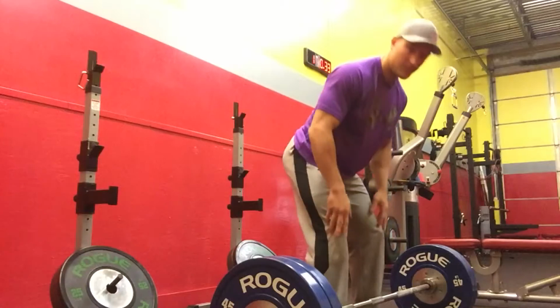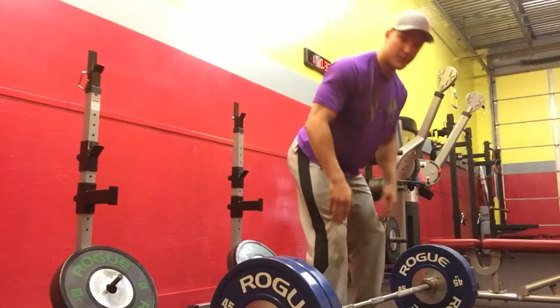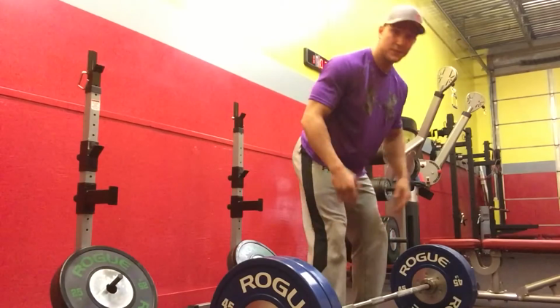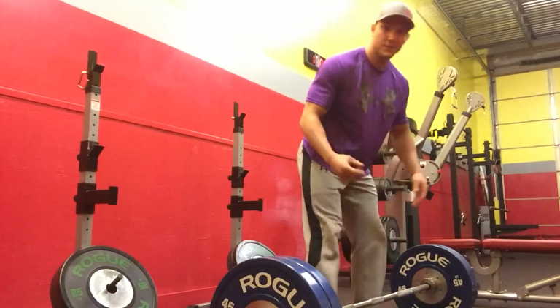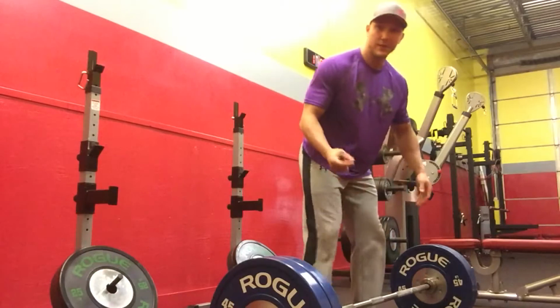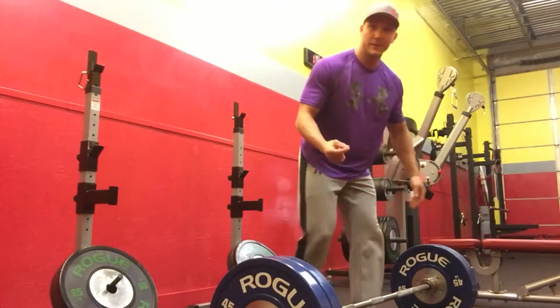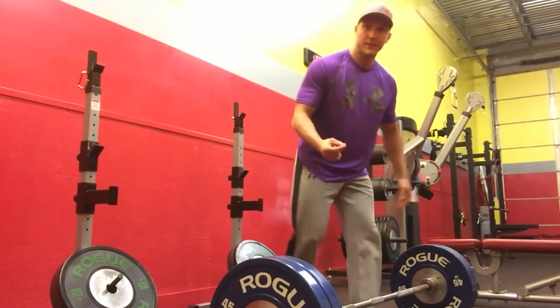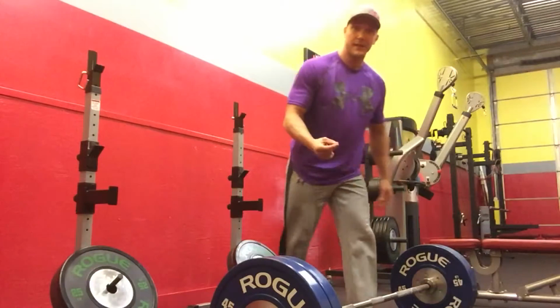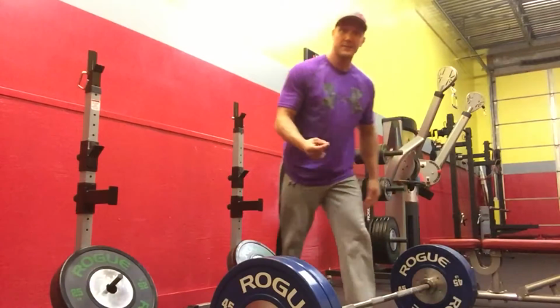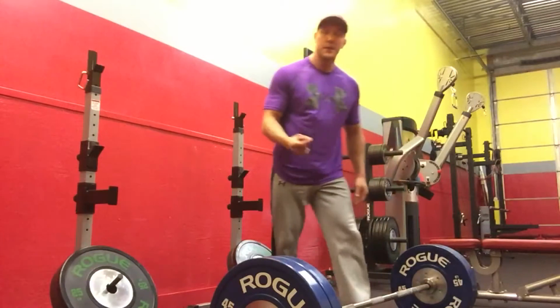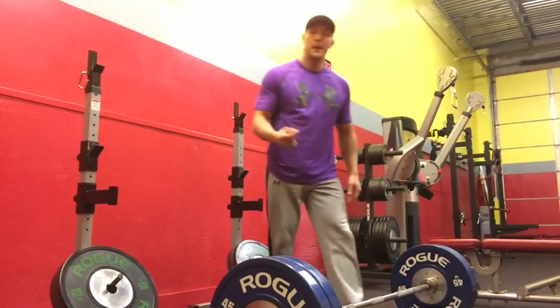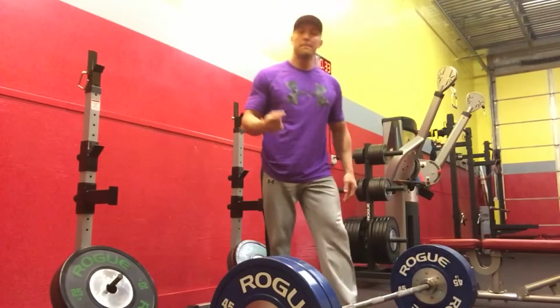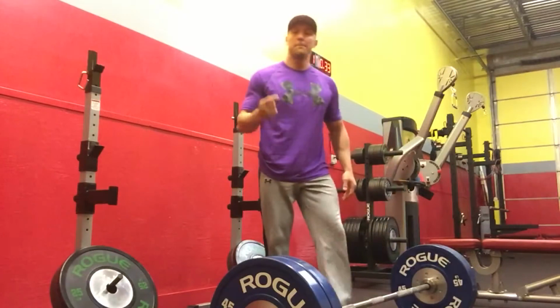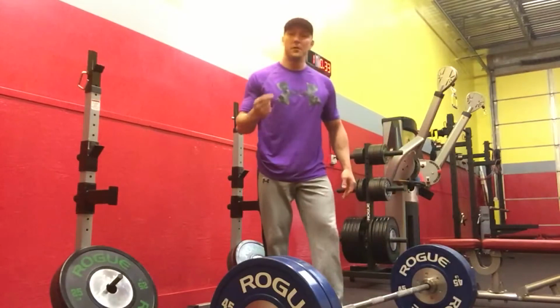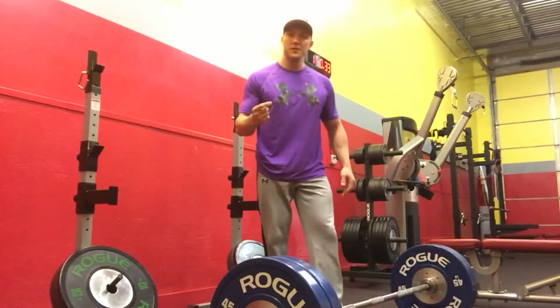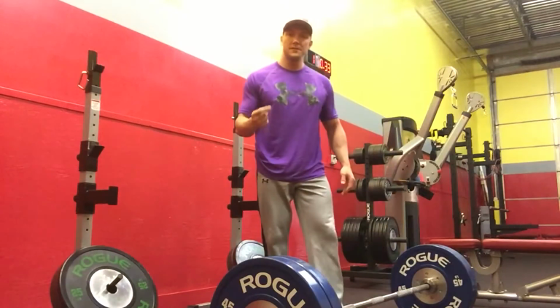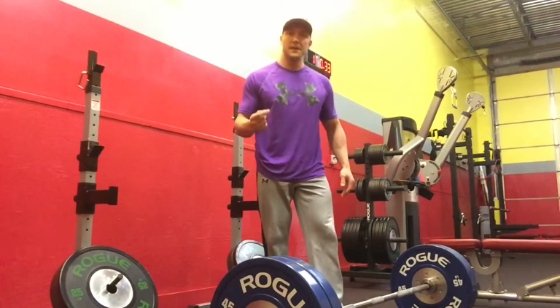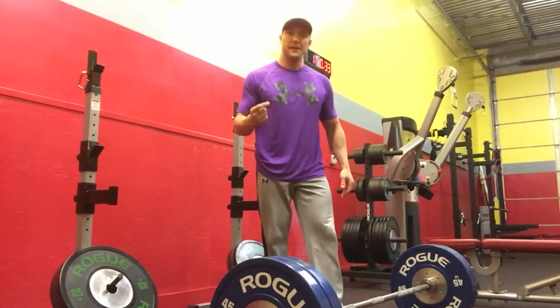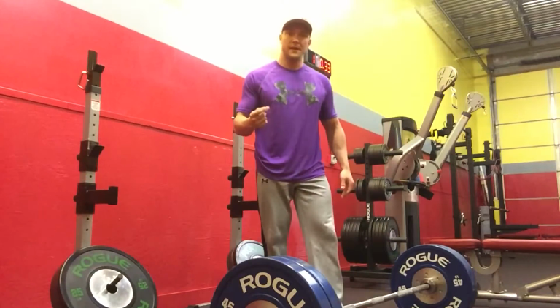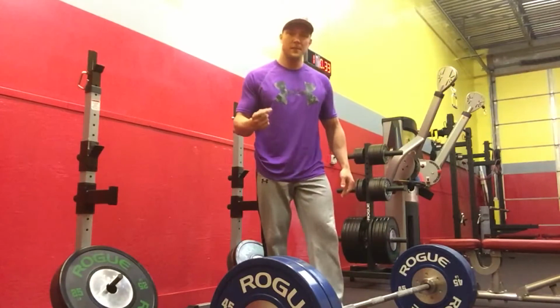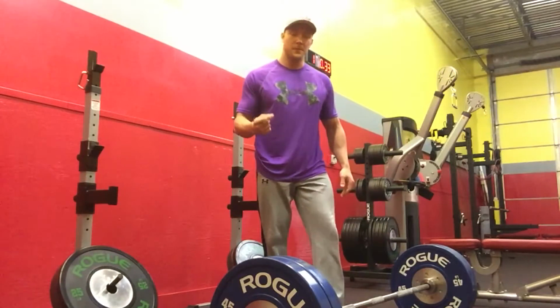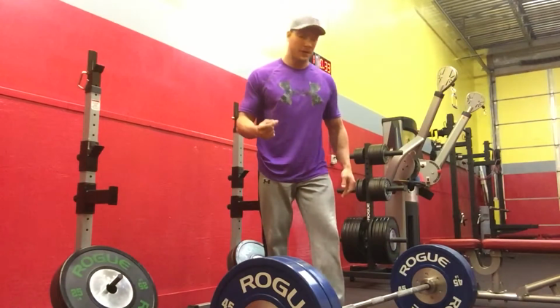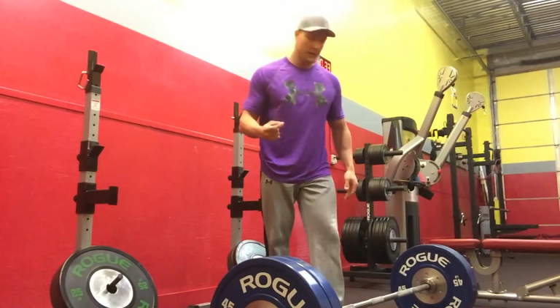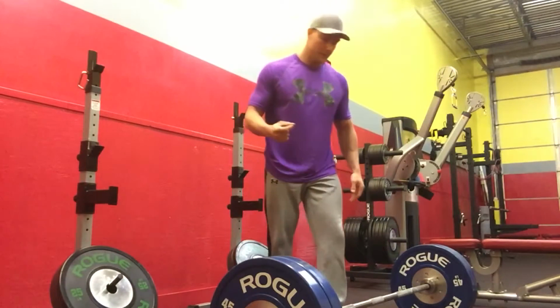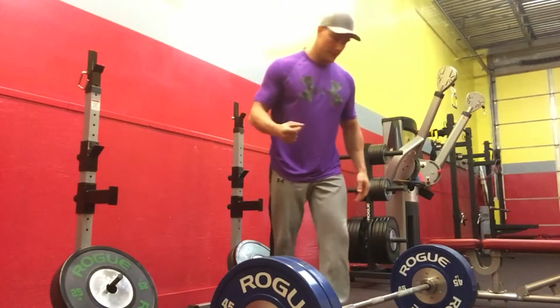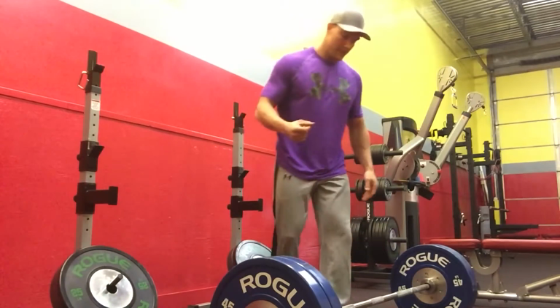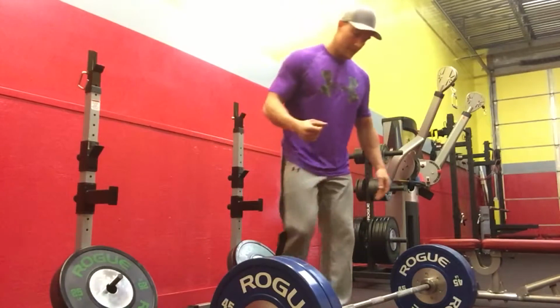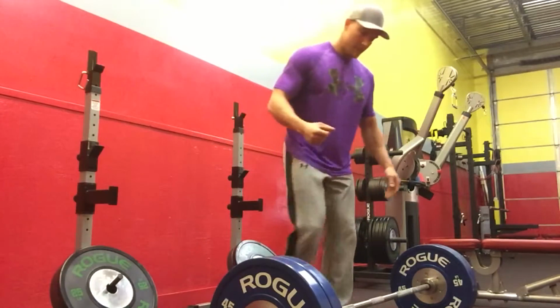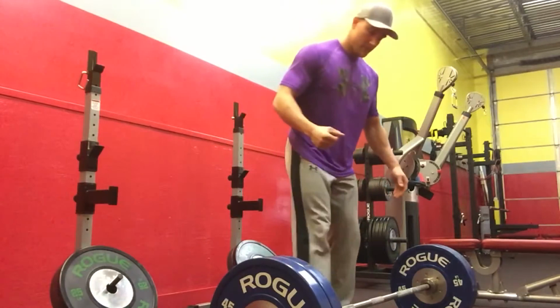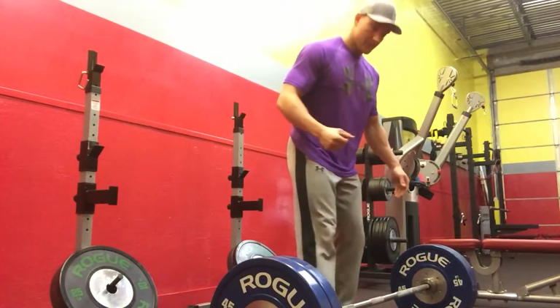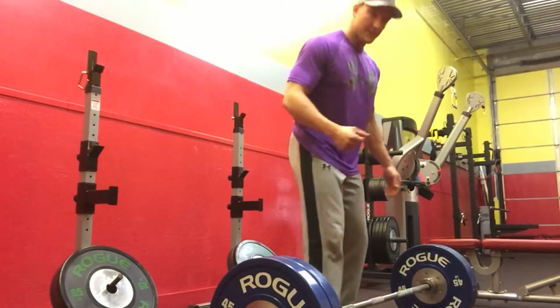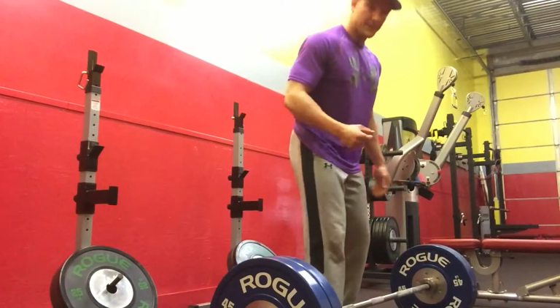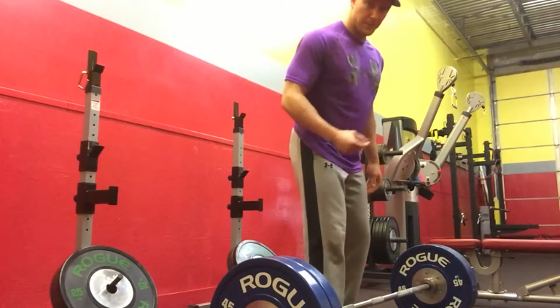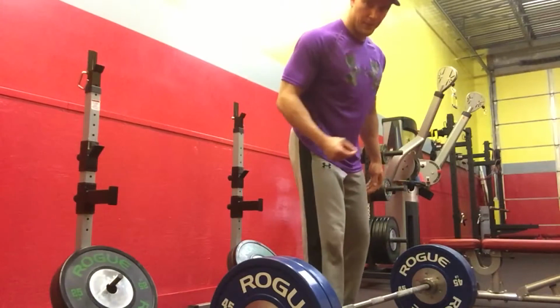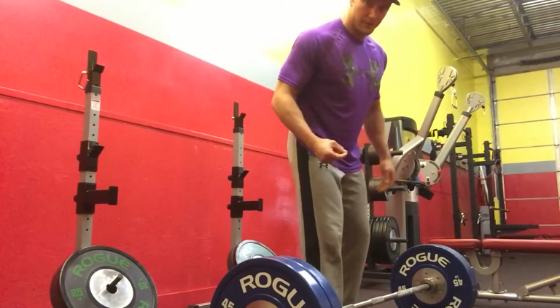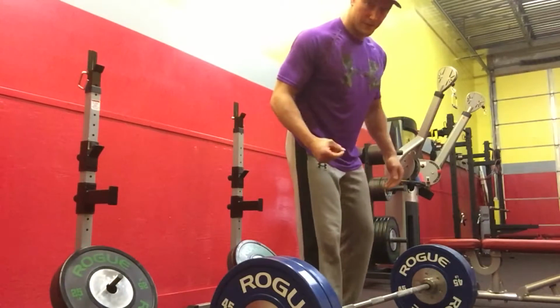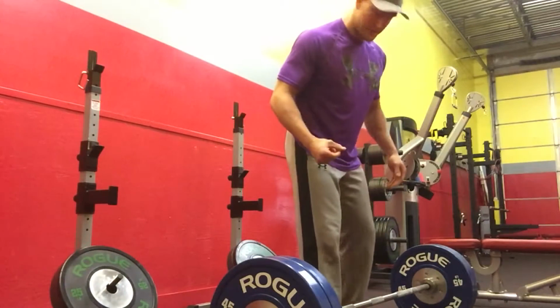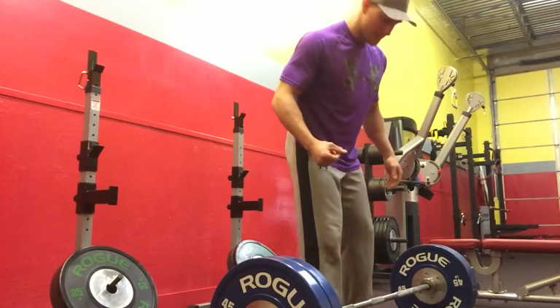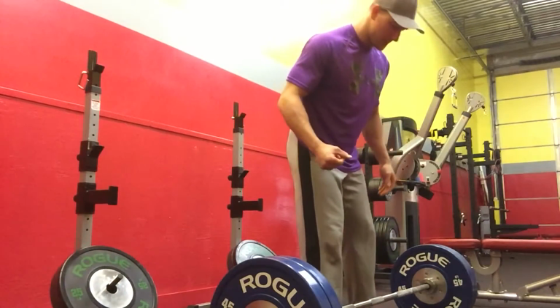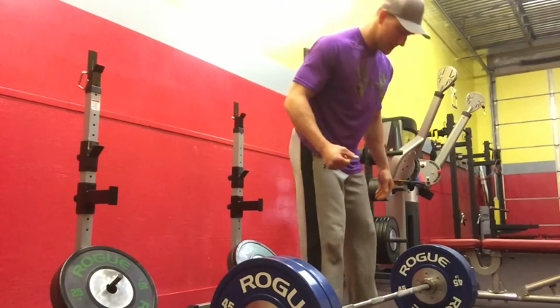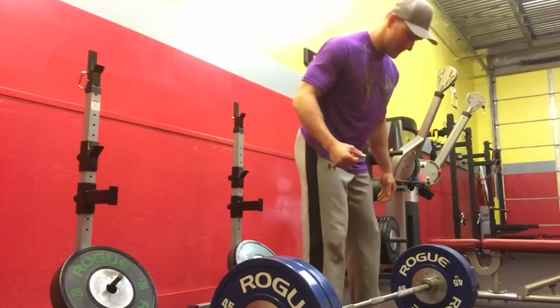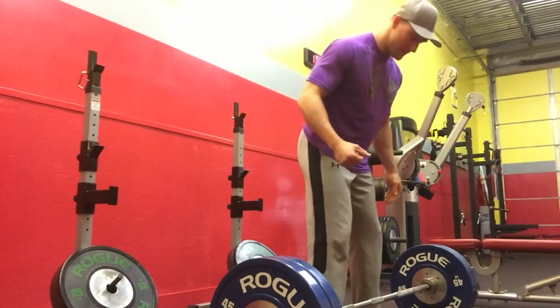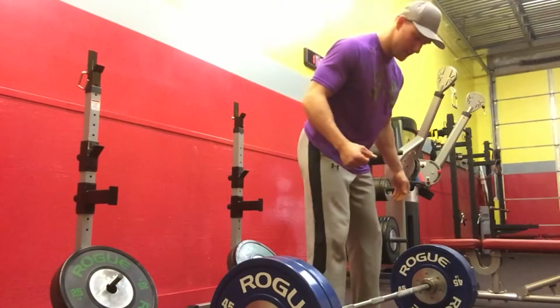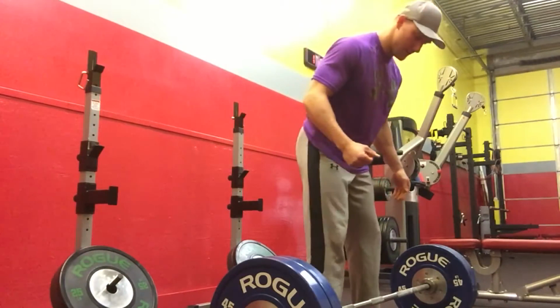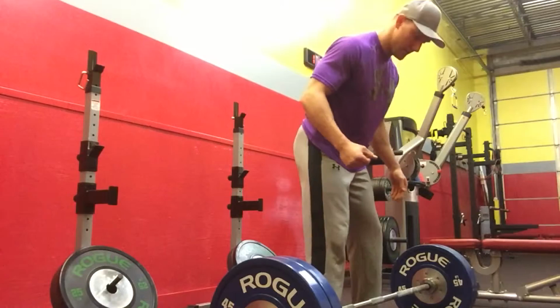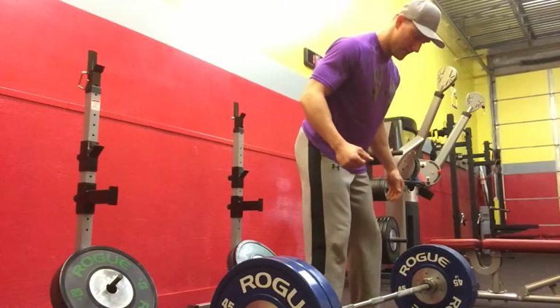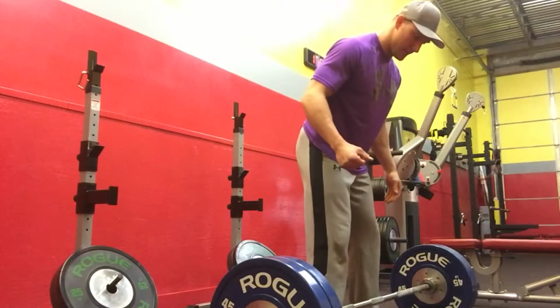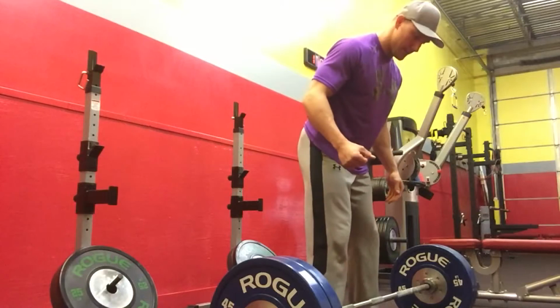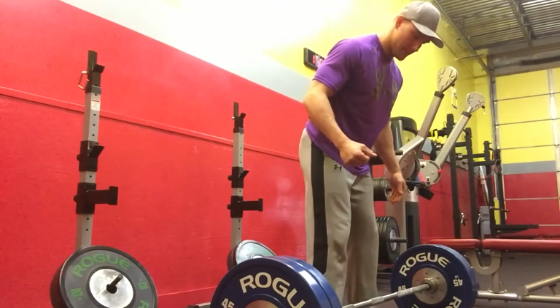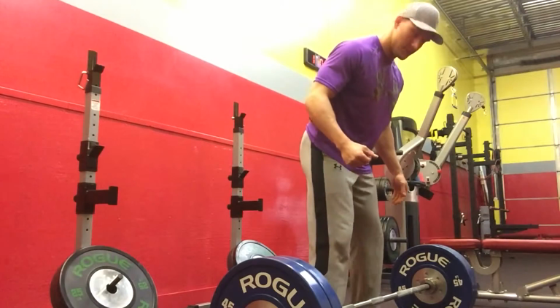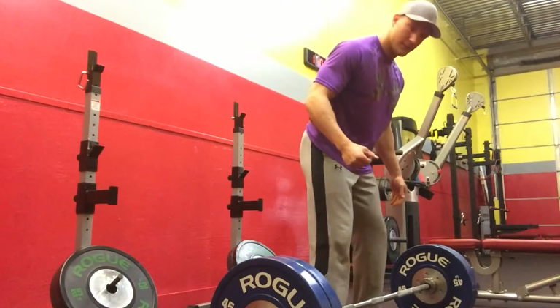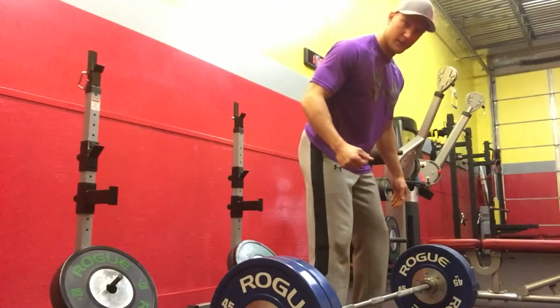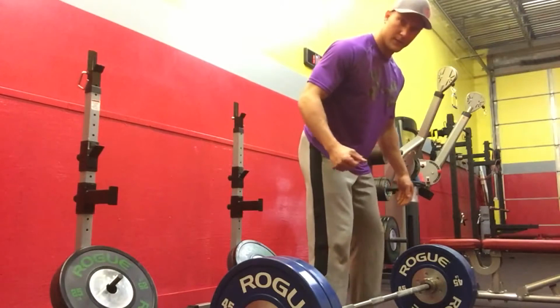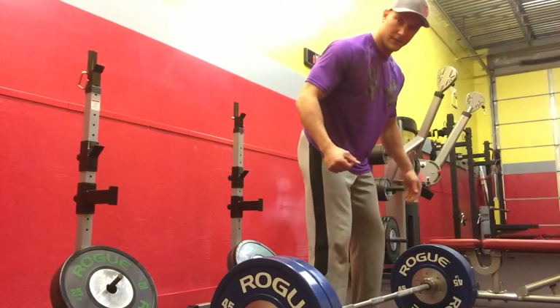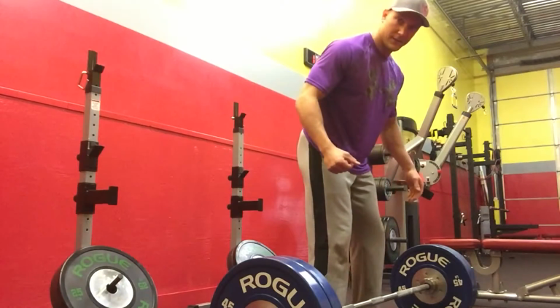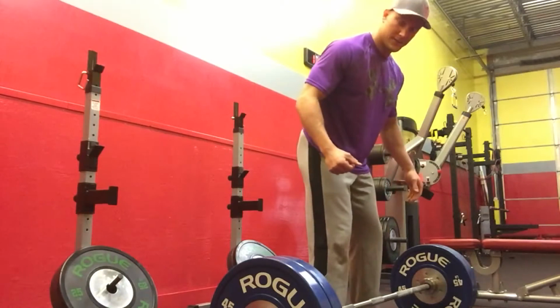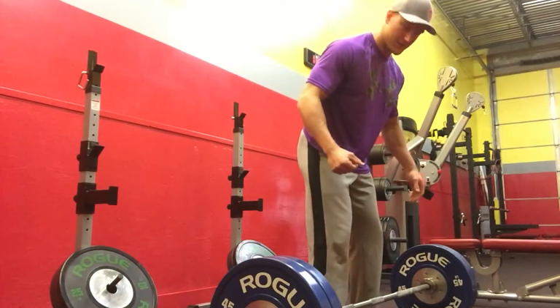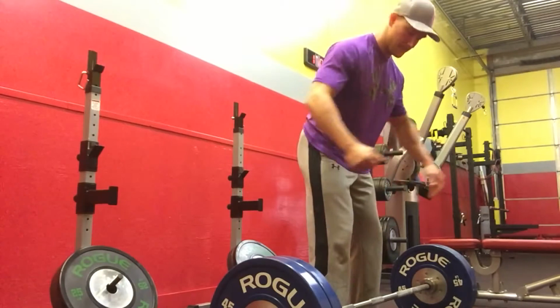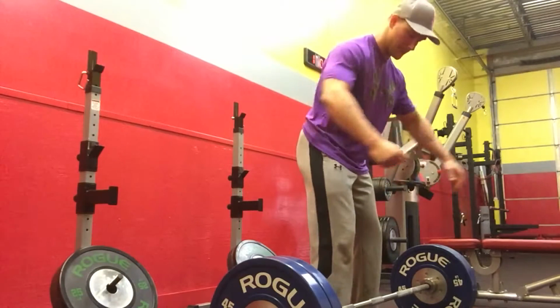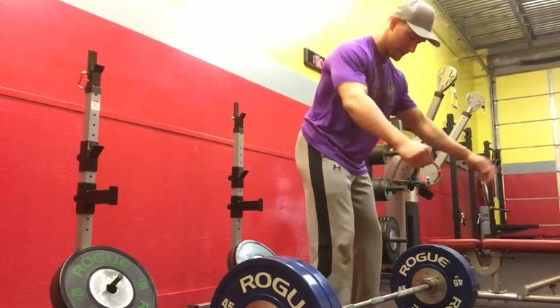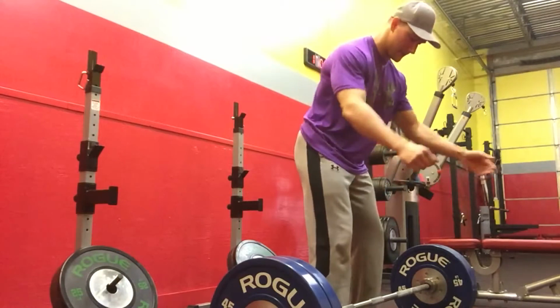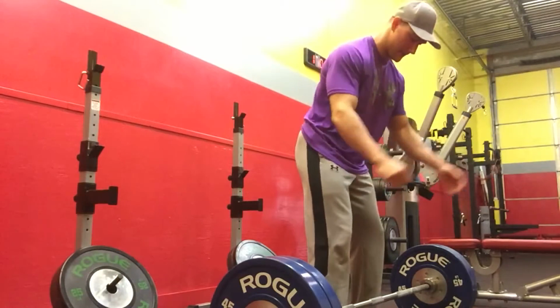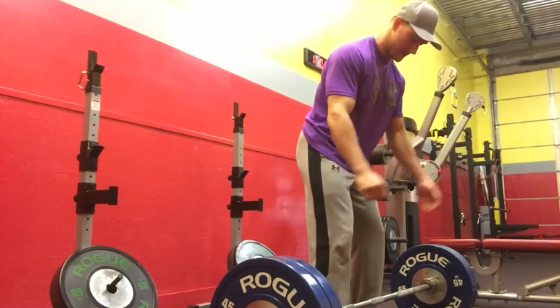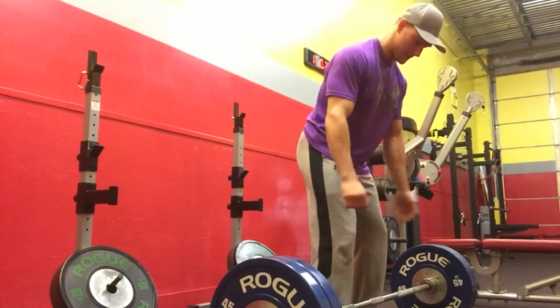So there you have it. Pull the slack out of the bar, set your pelvic tilt, and it should look a little something like this.